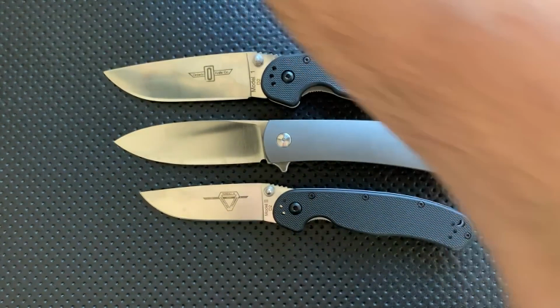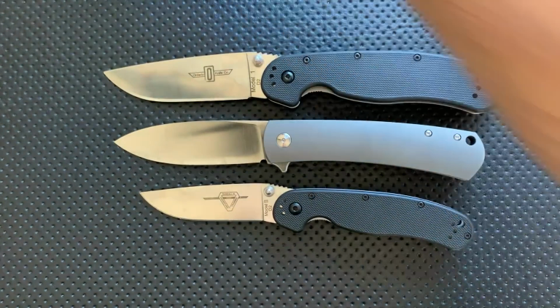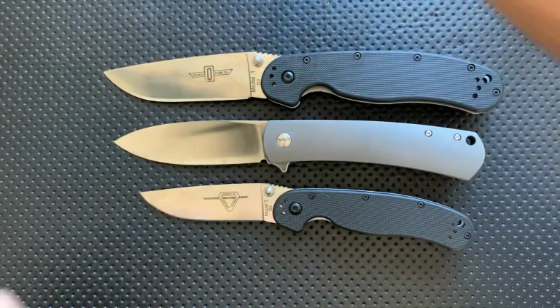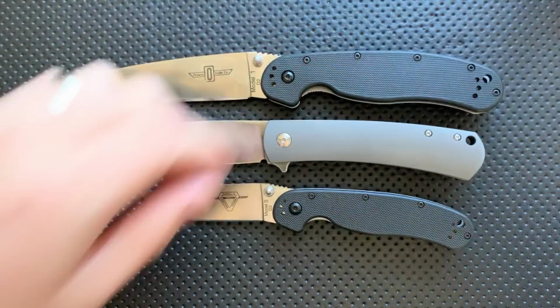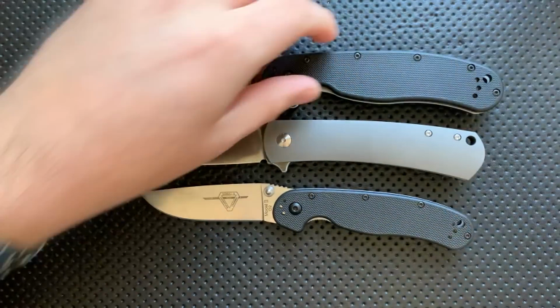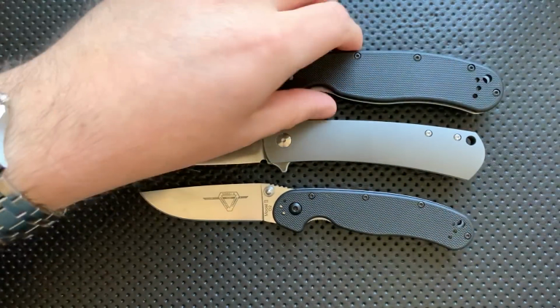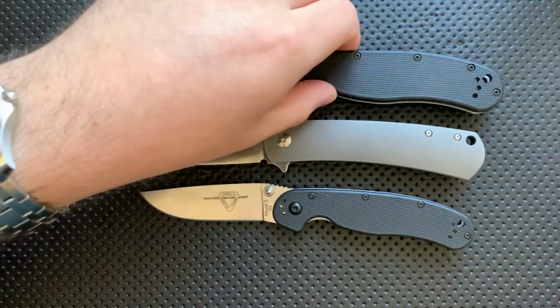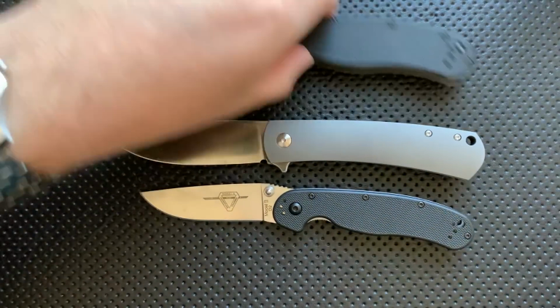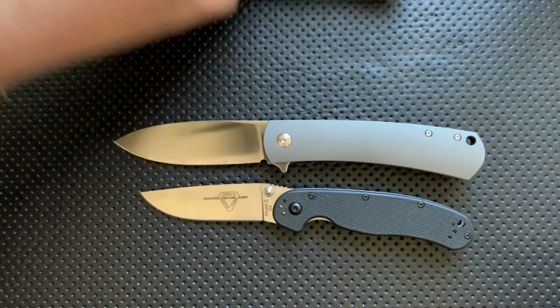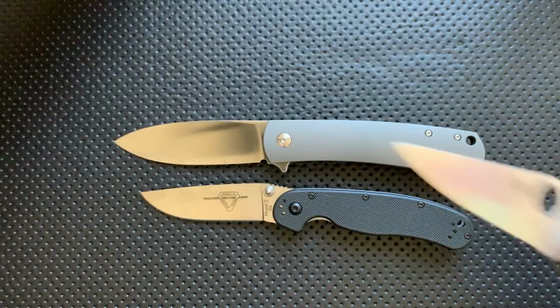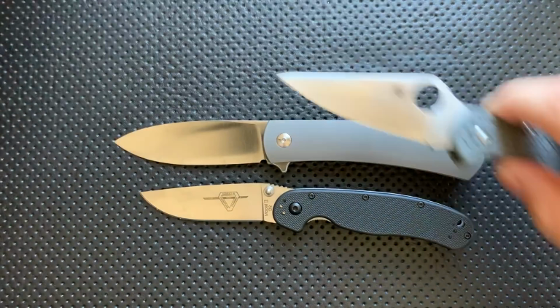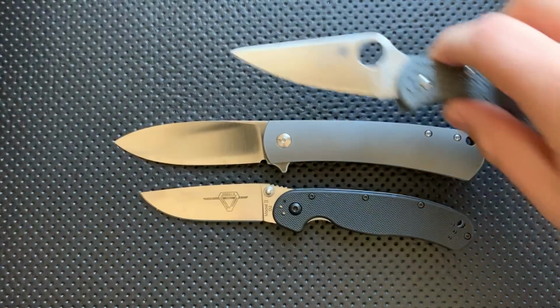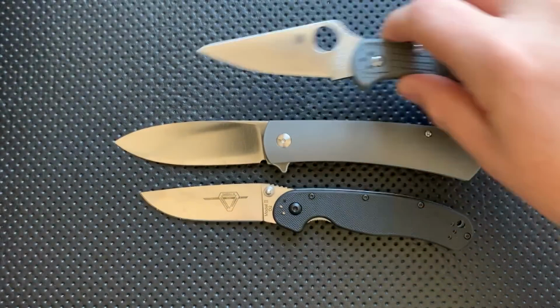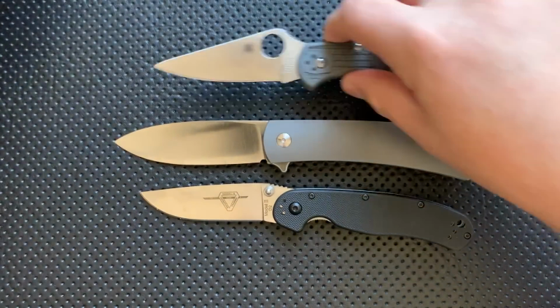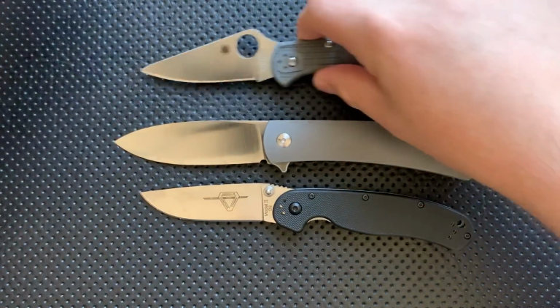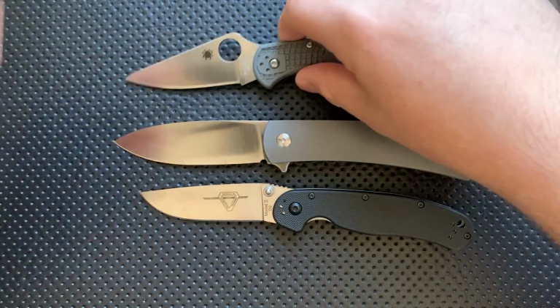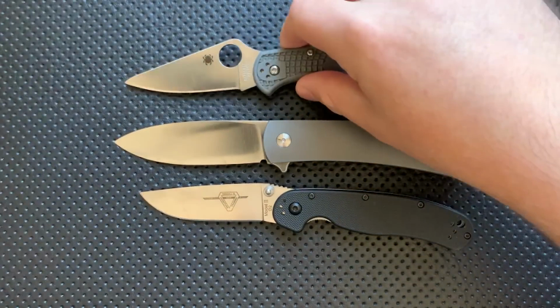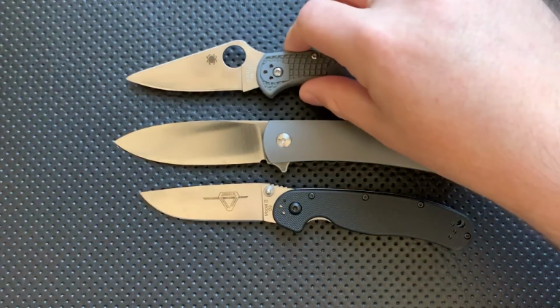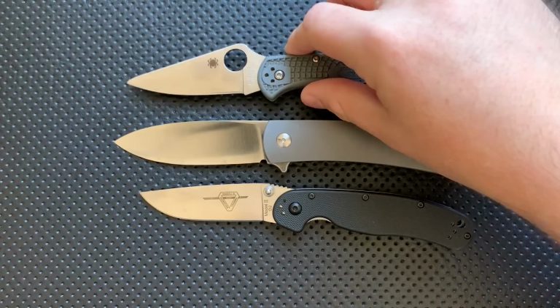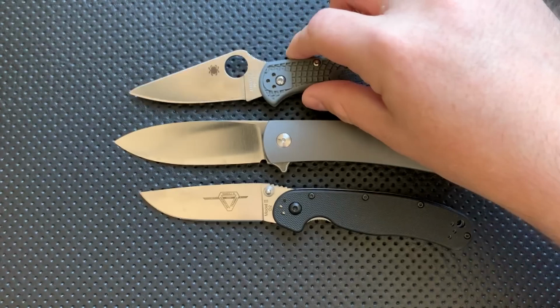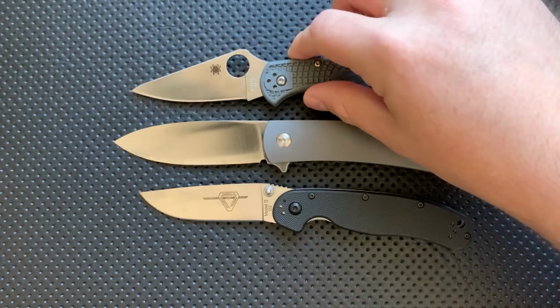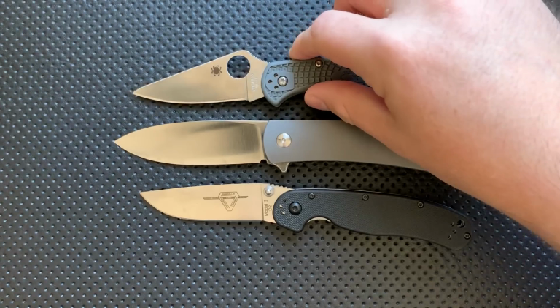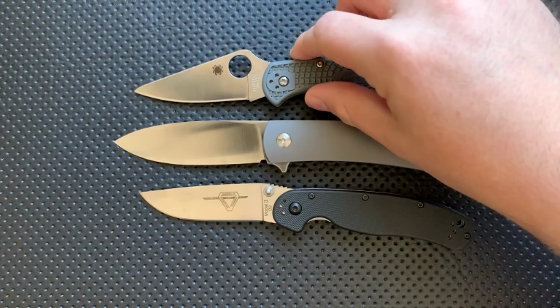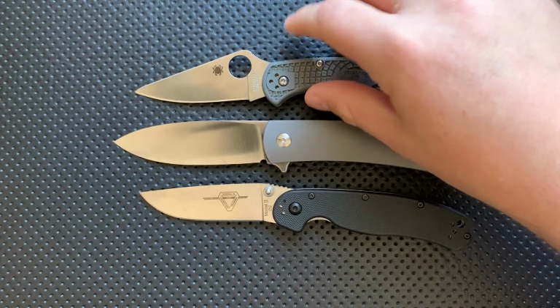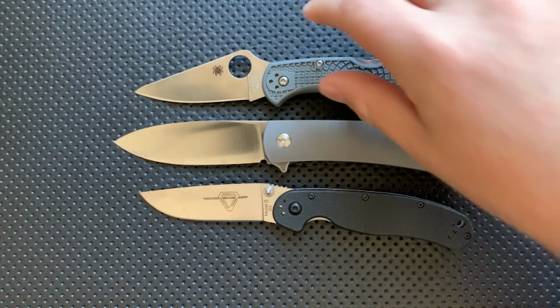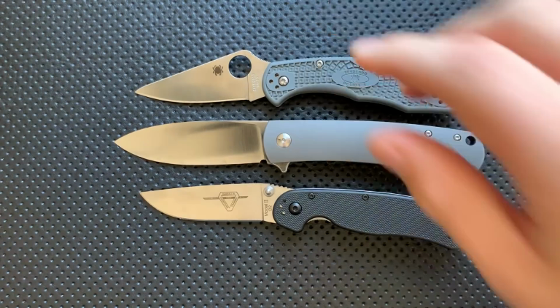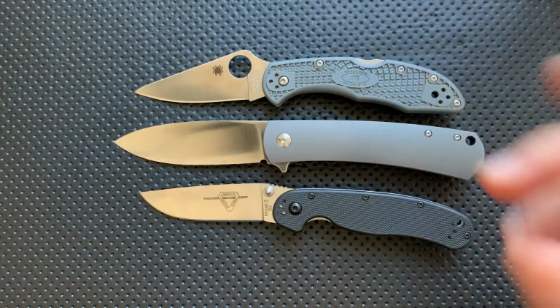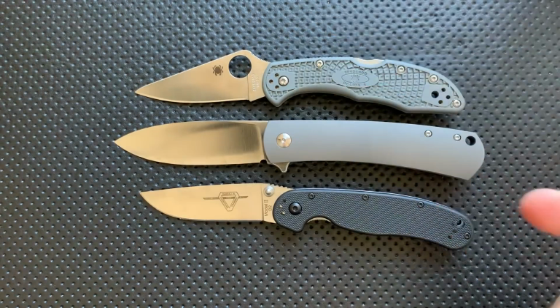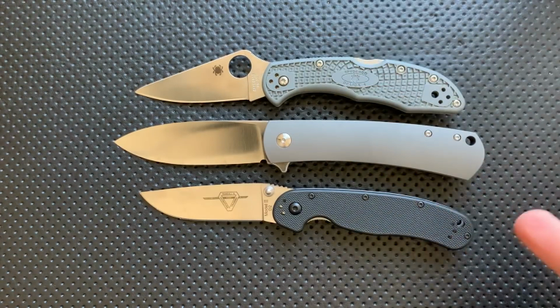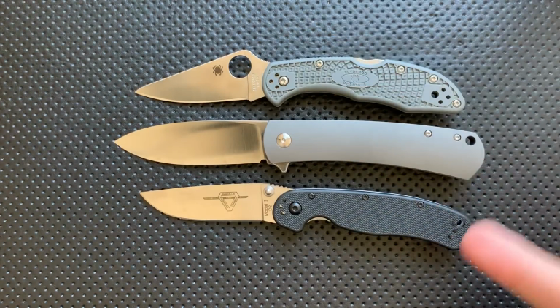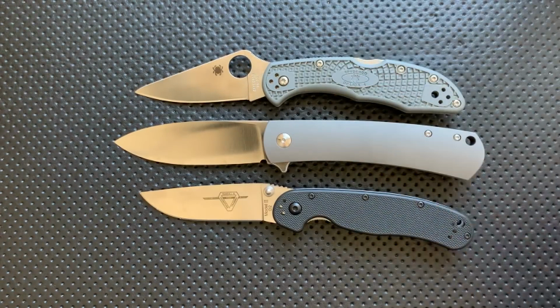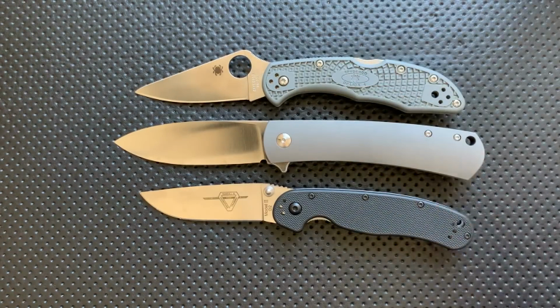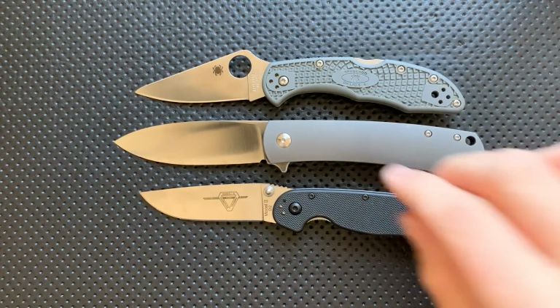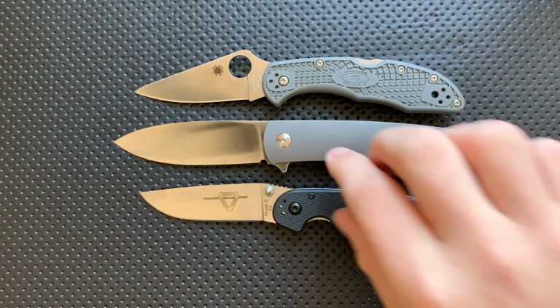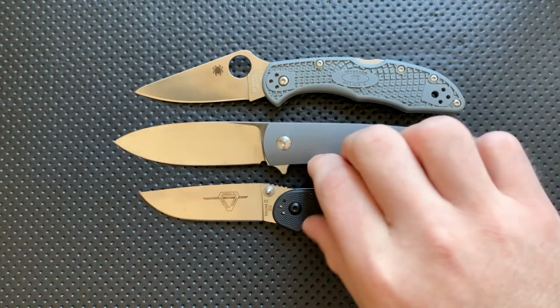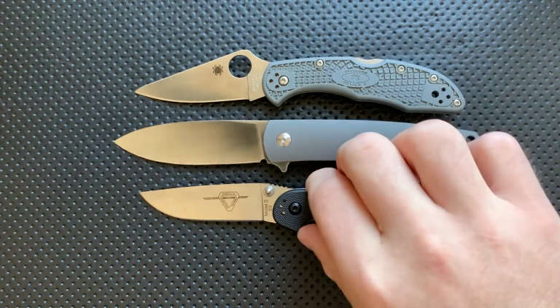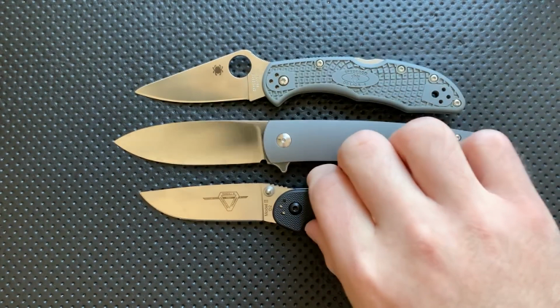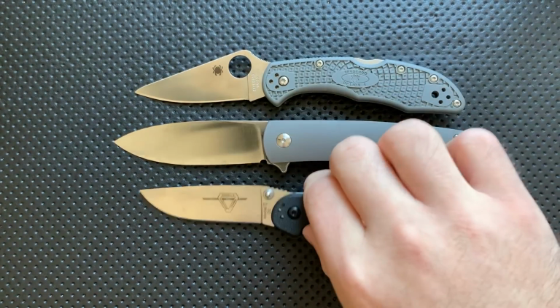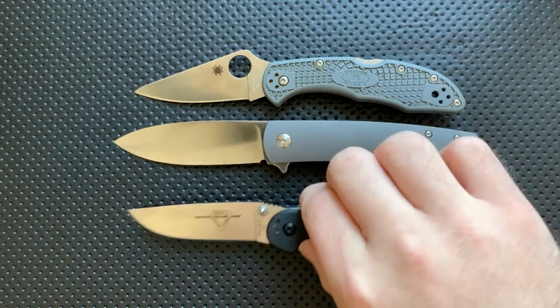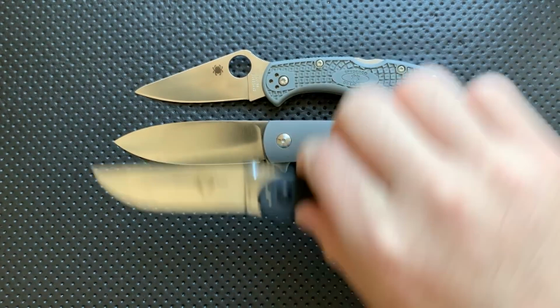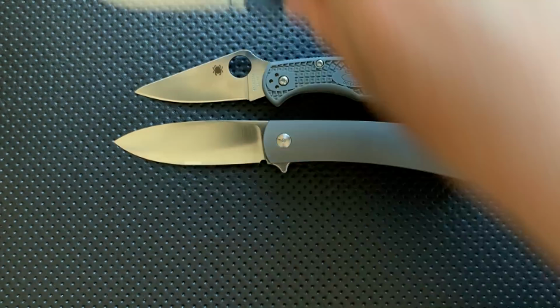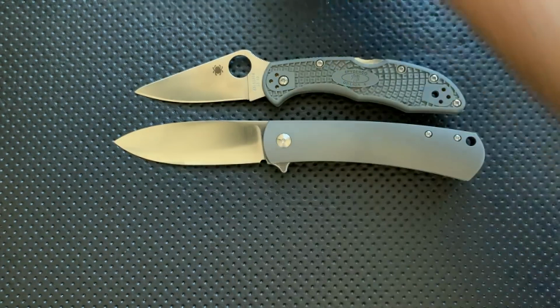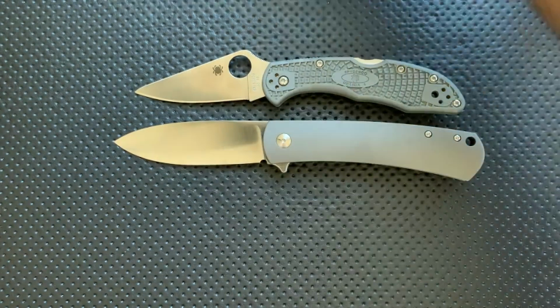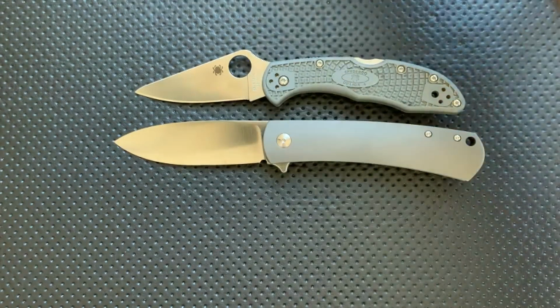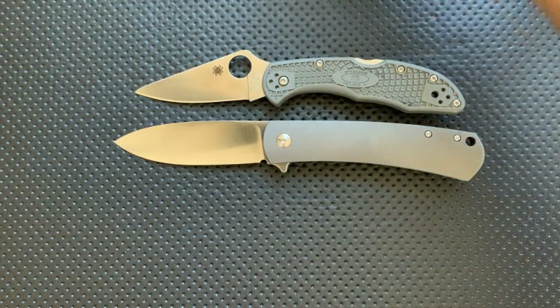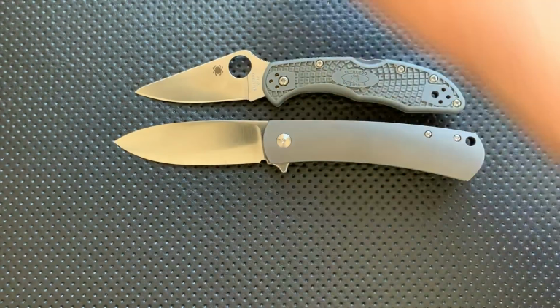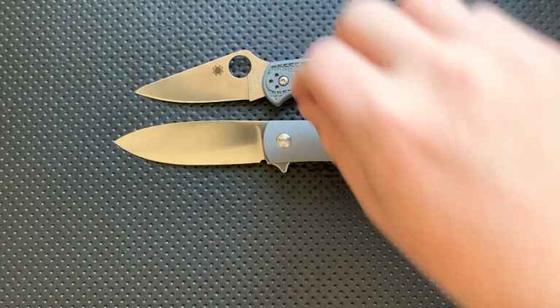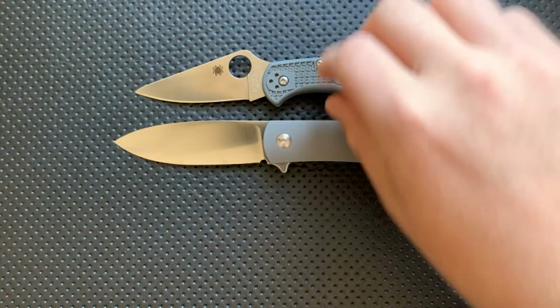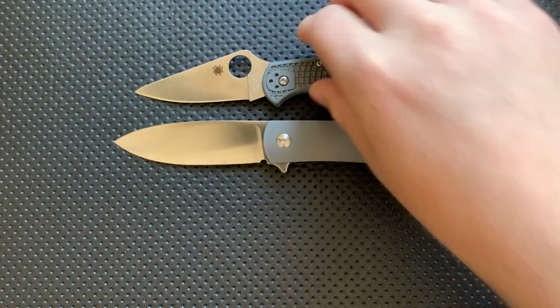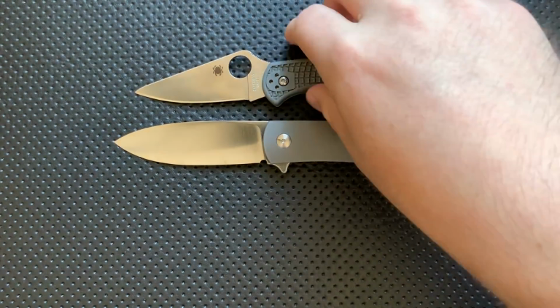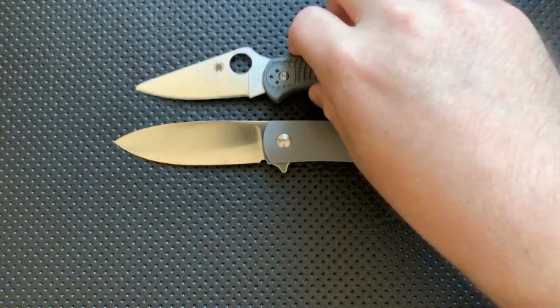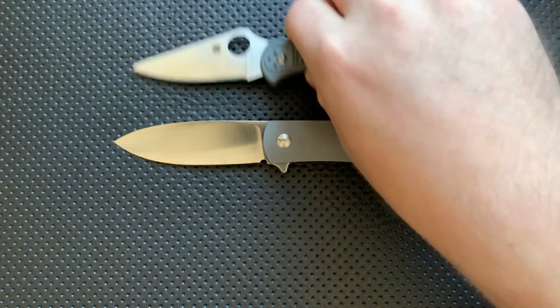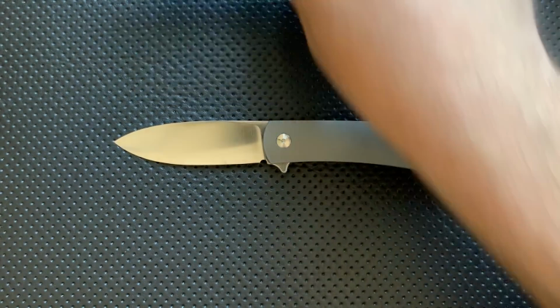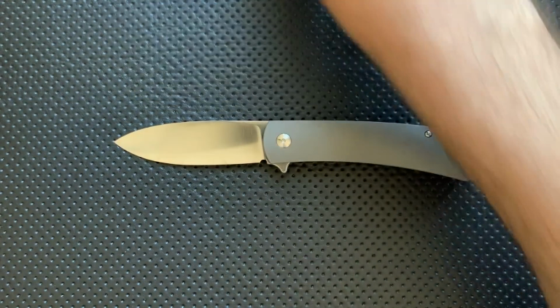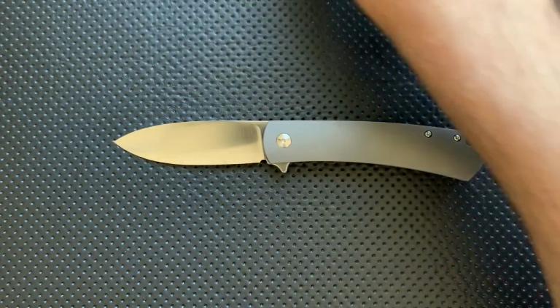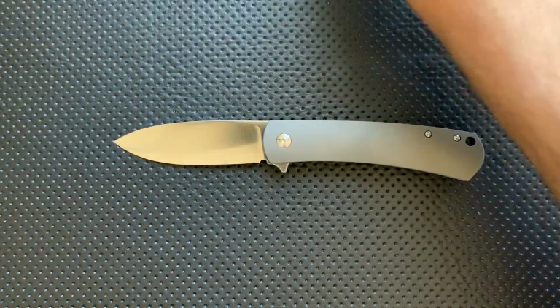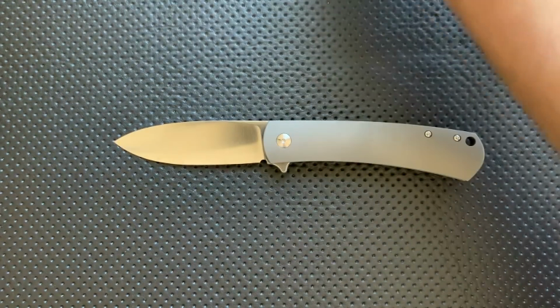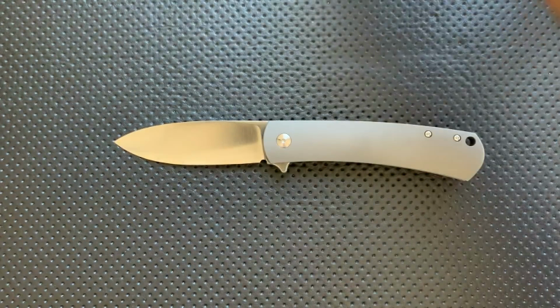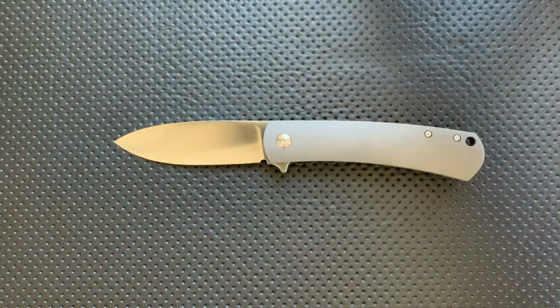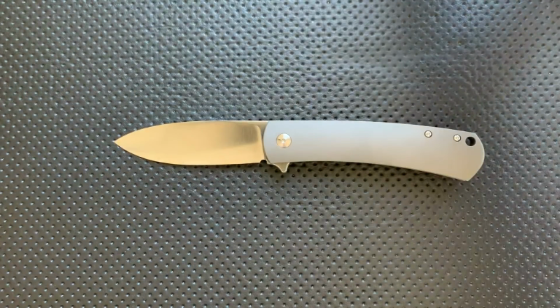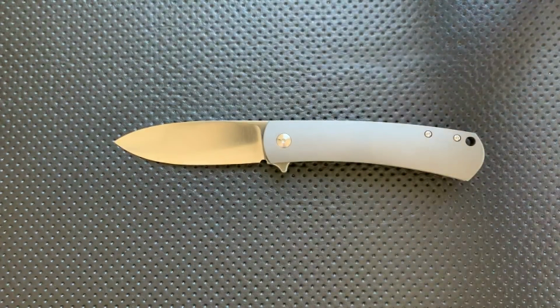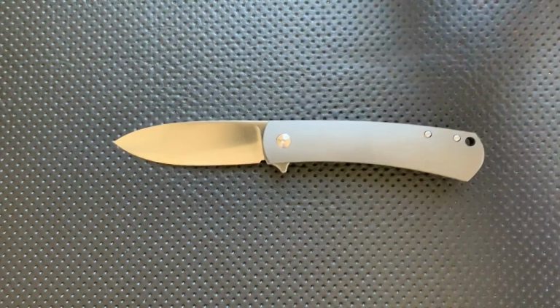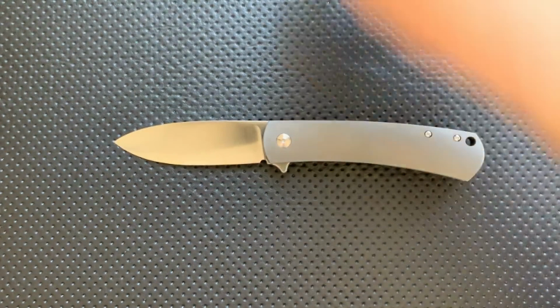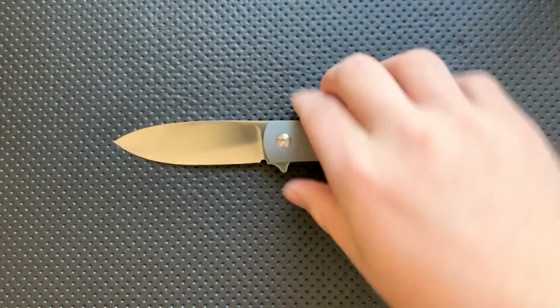And here it is, of course, against your Spyderco Delica. So you can see, size-wise, it's pretty reasonable.